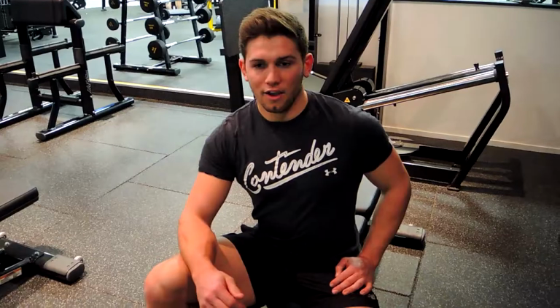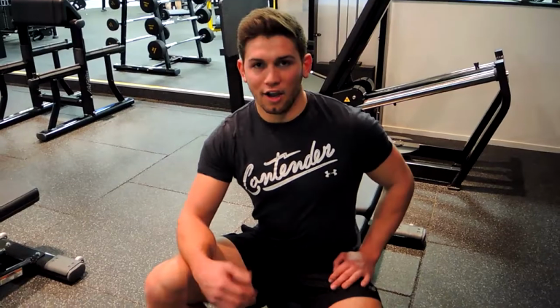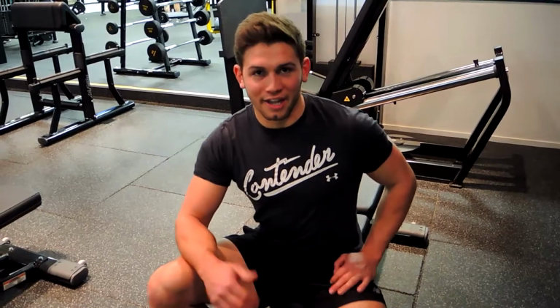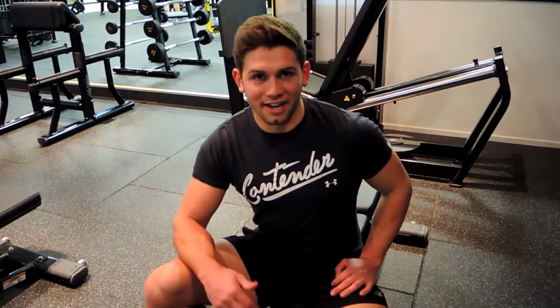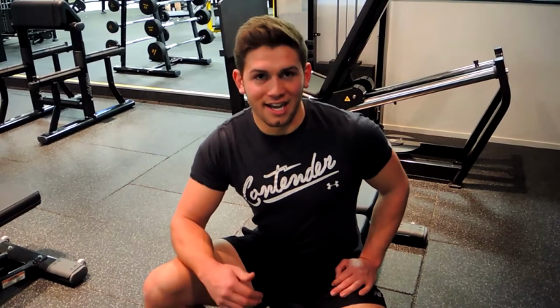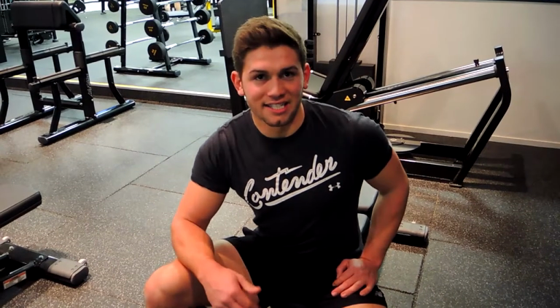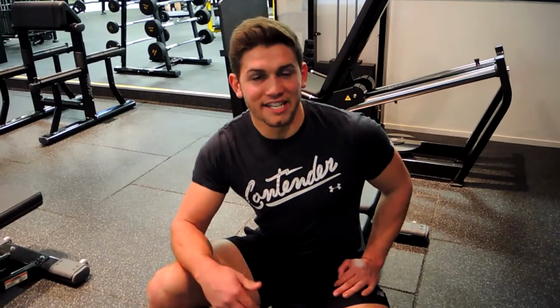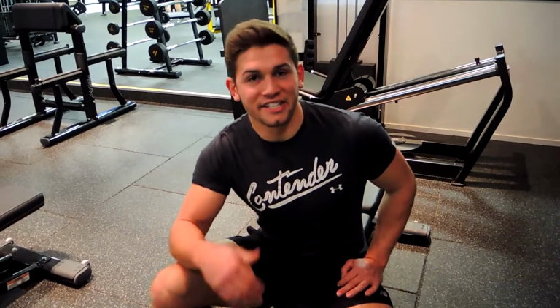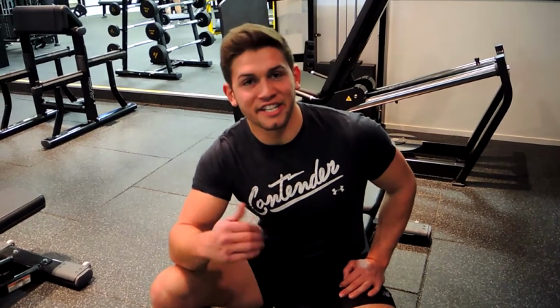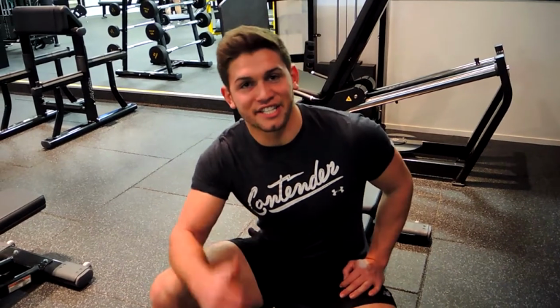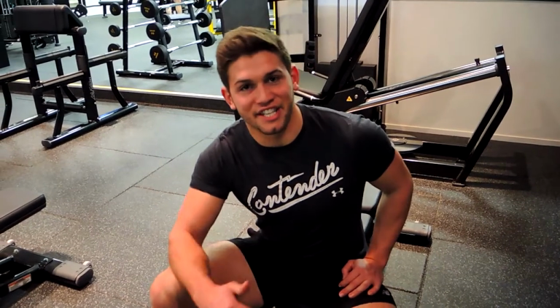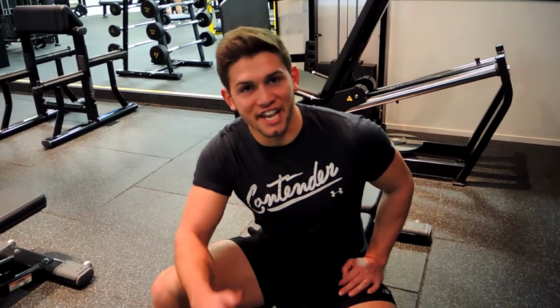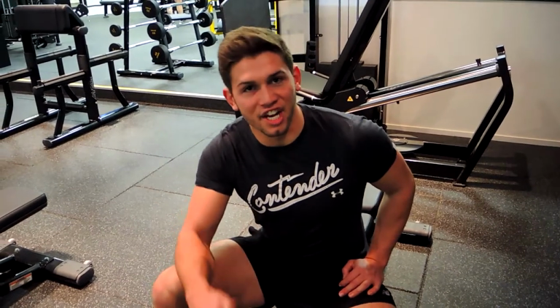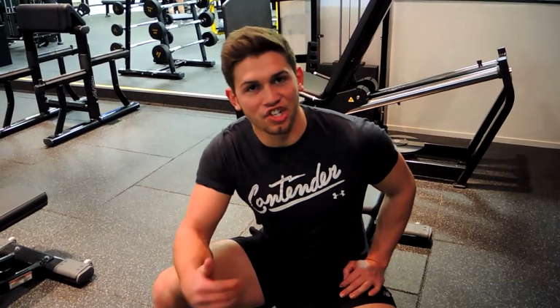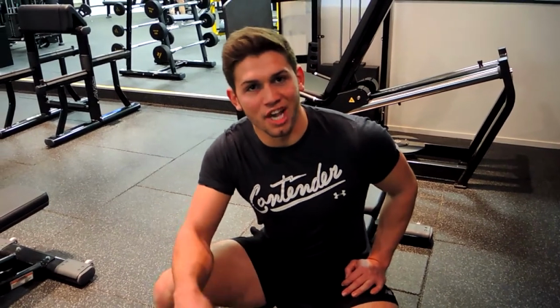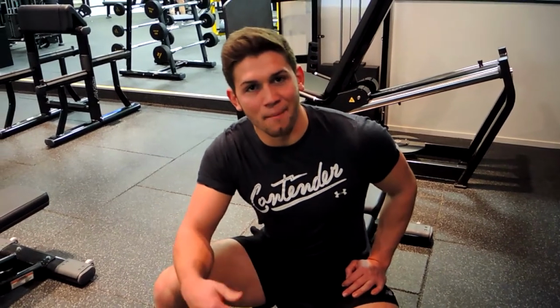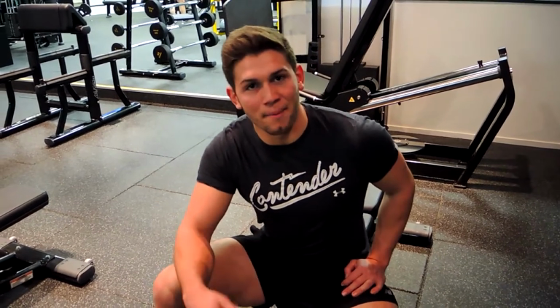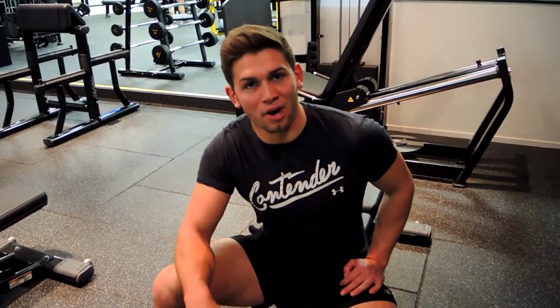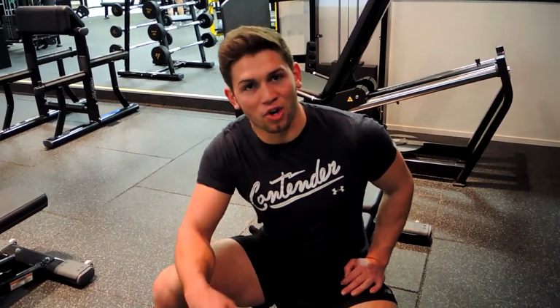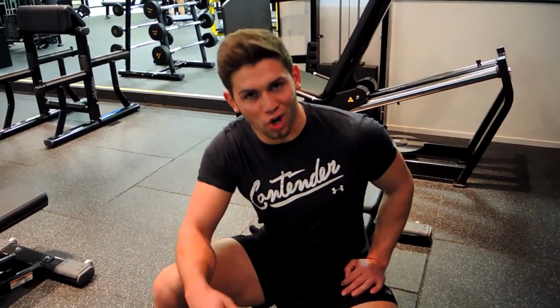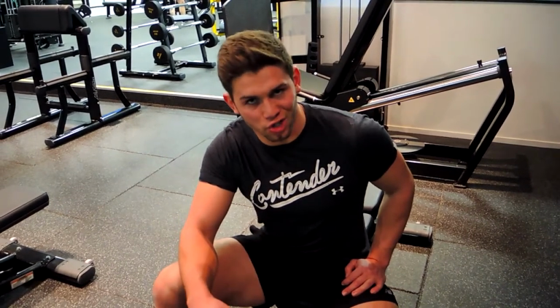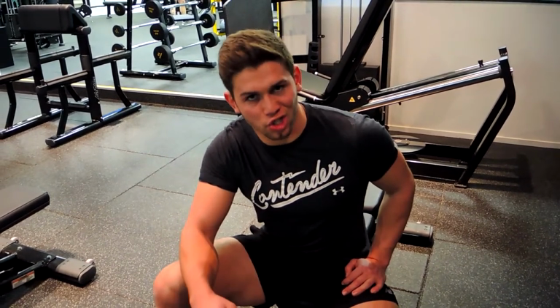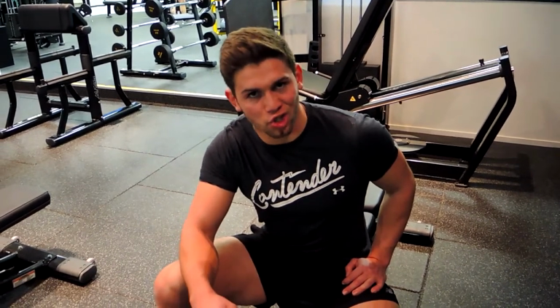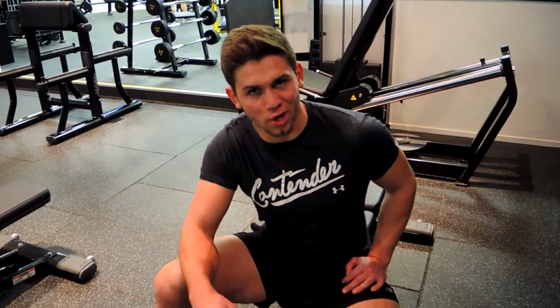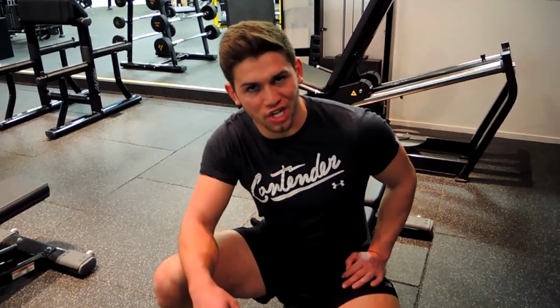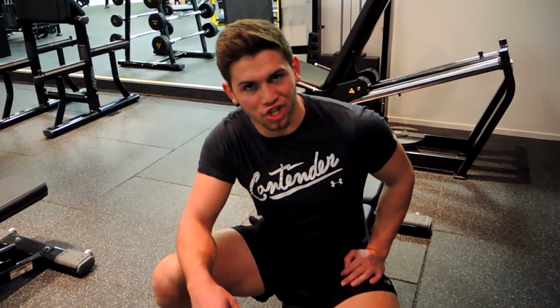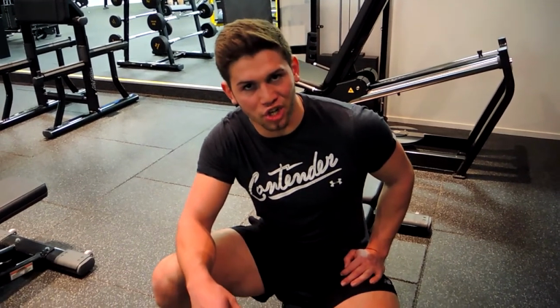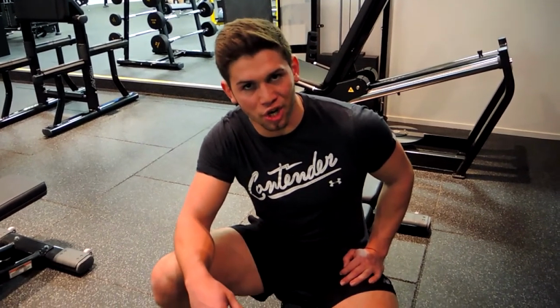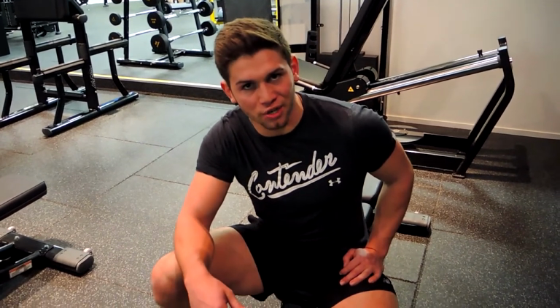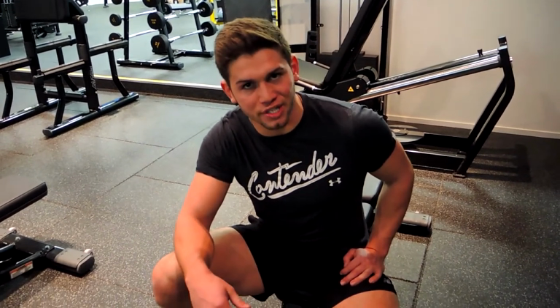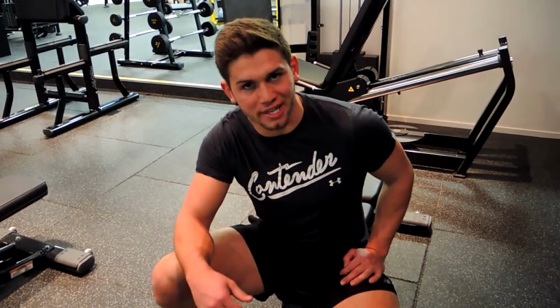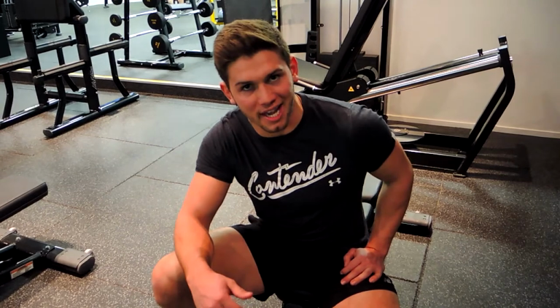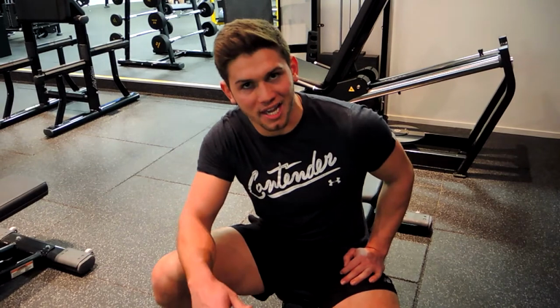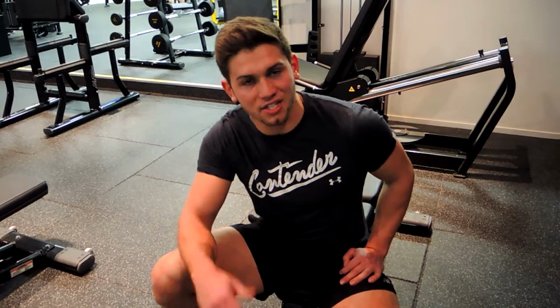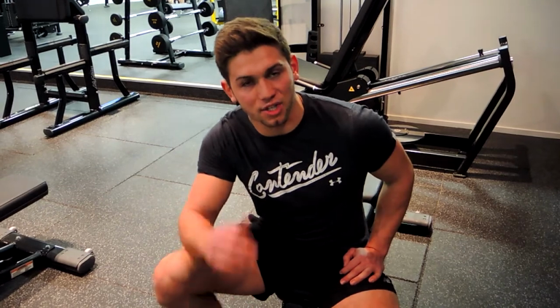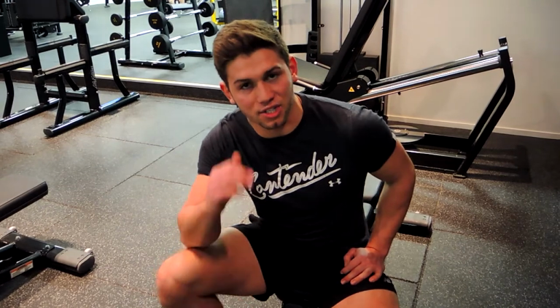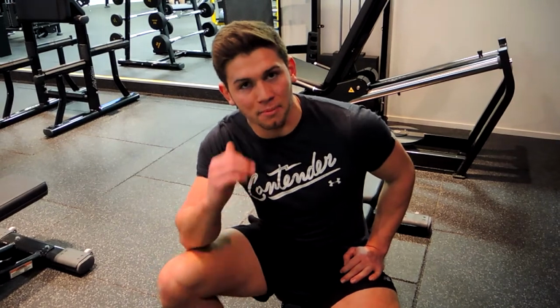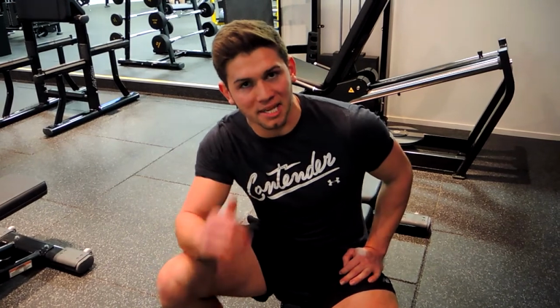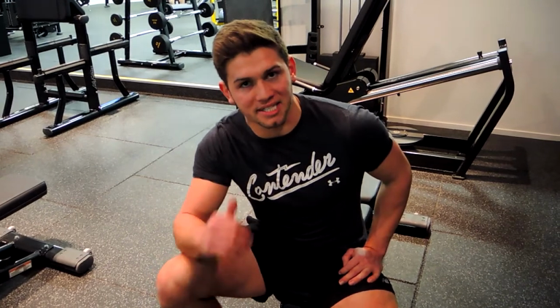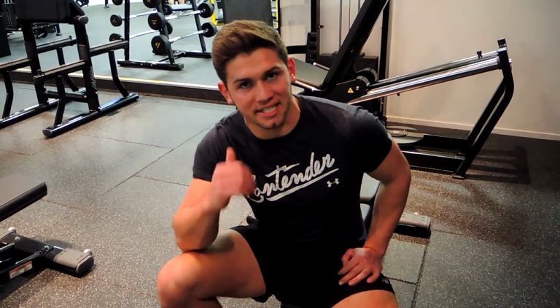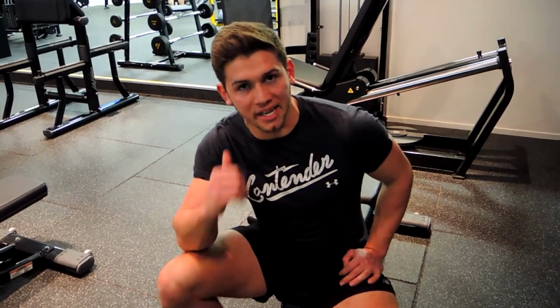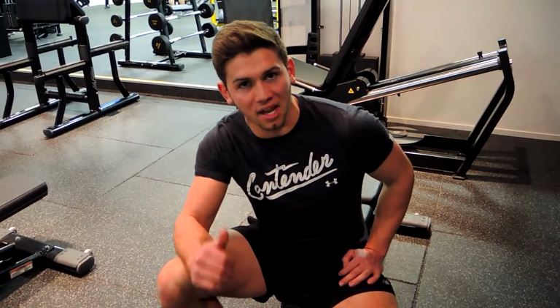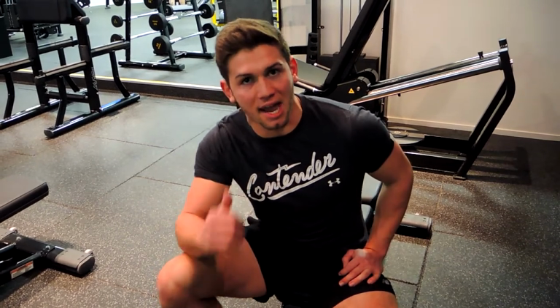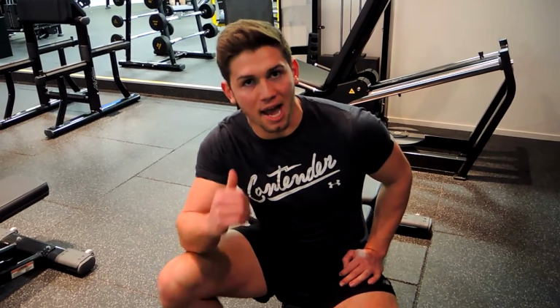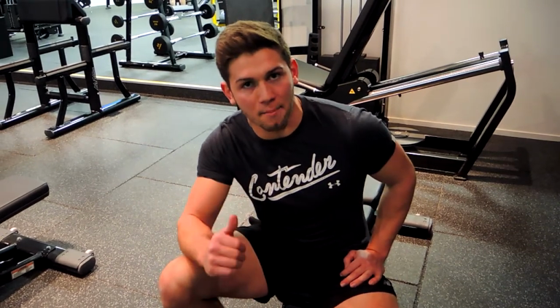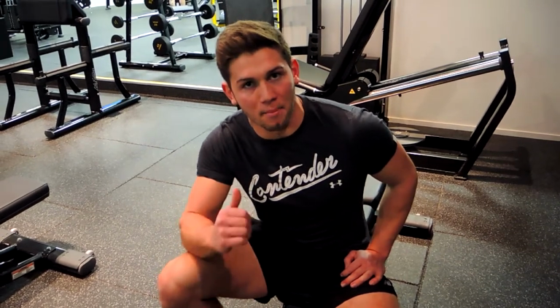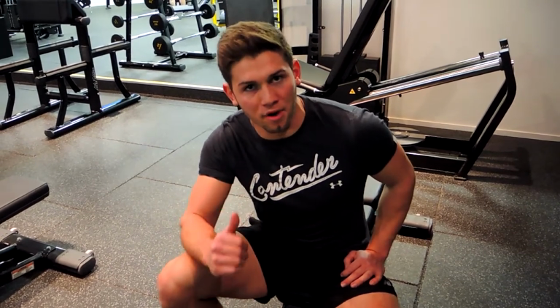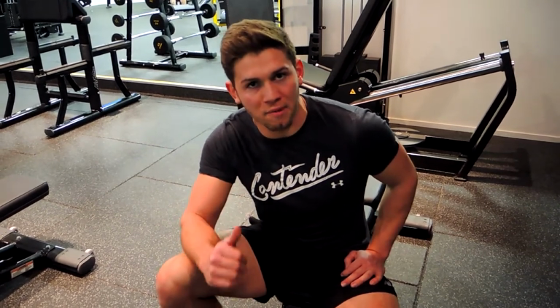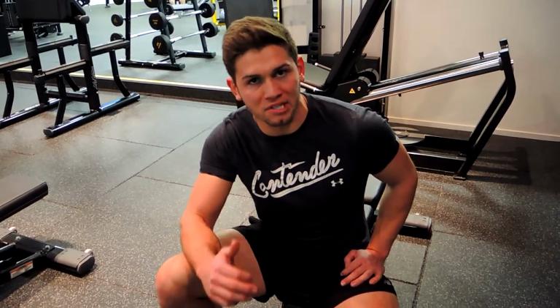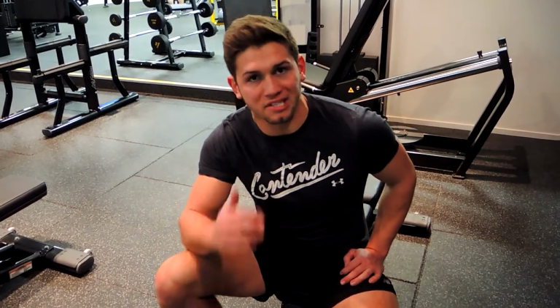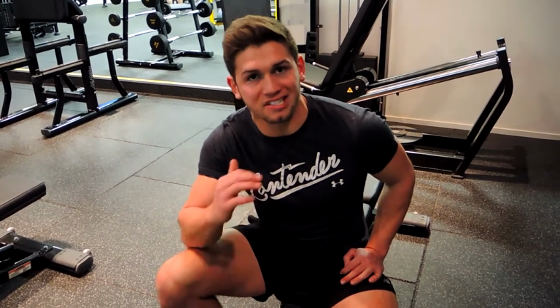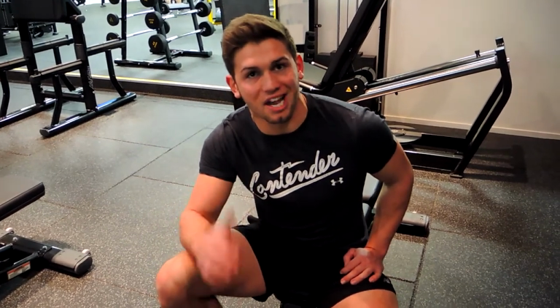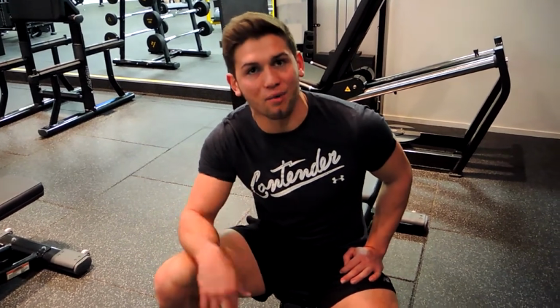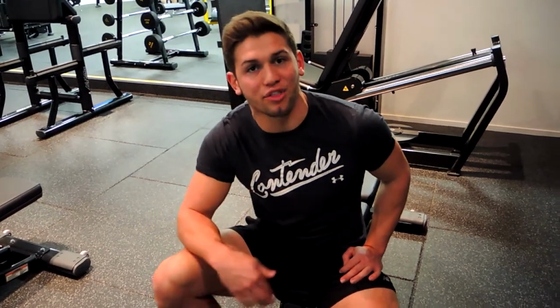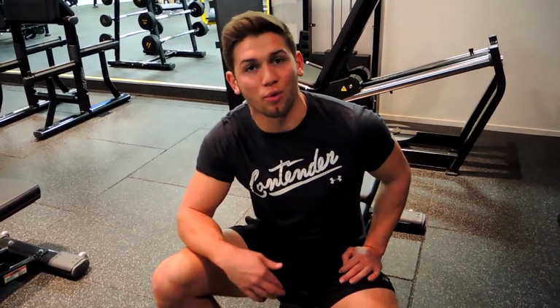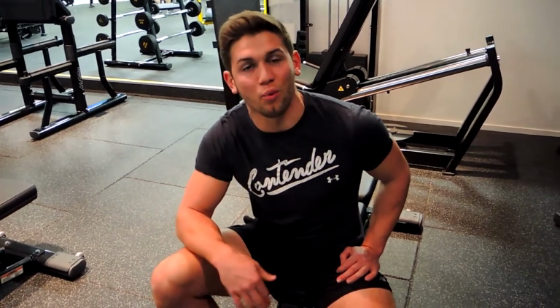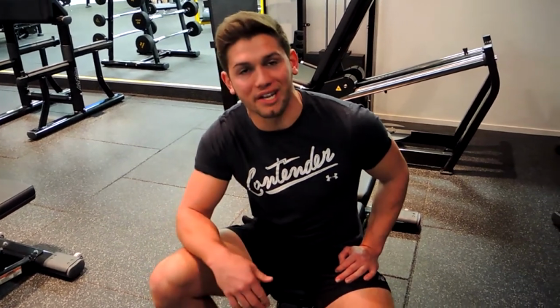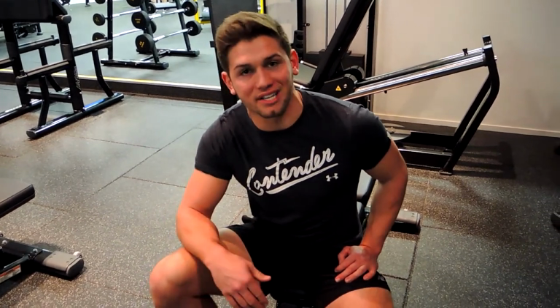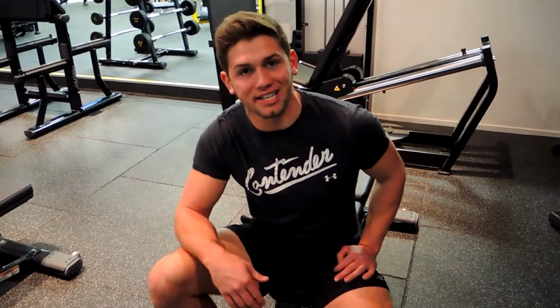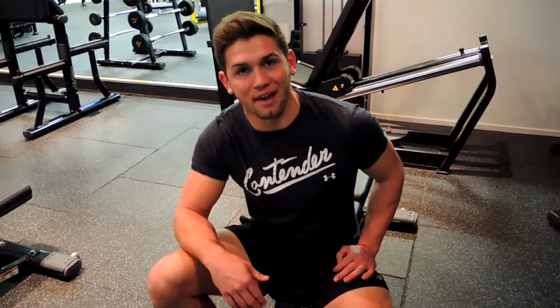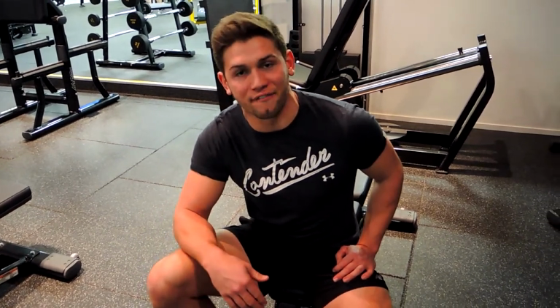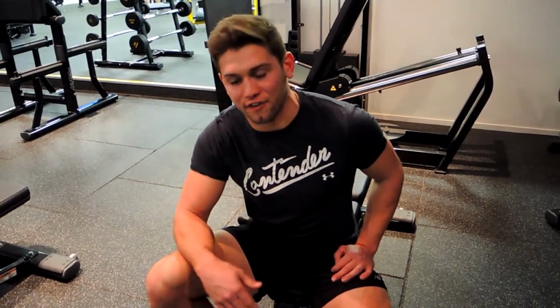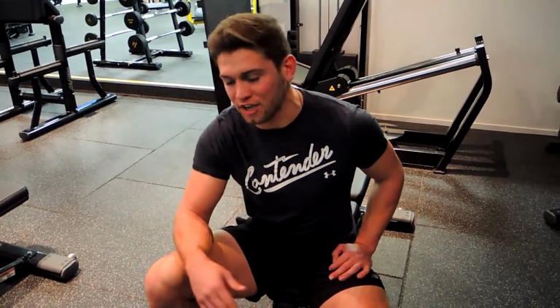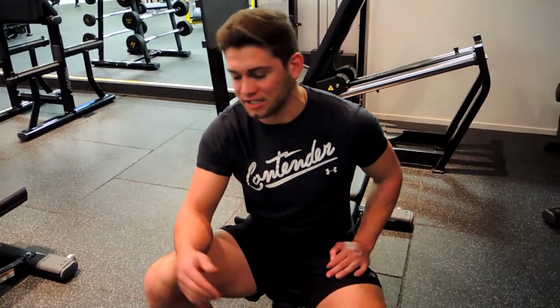Okay guys, these are seated dumbbell concentration curls. It's going to be a single arm movement, so start with your weakest arm first.